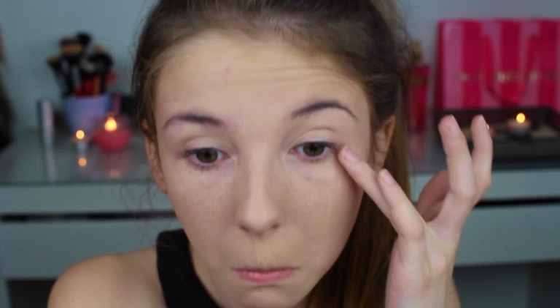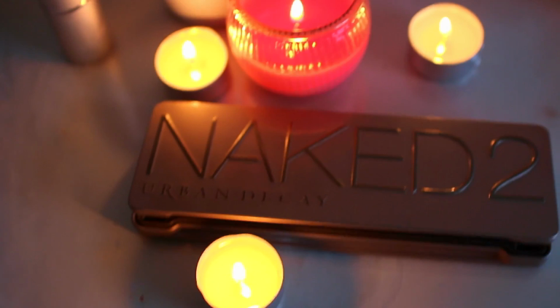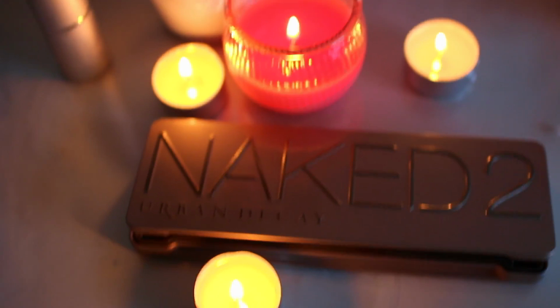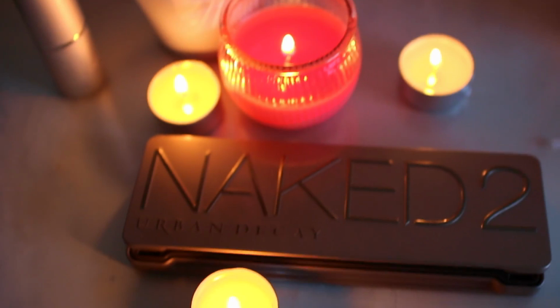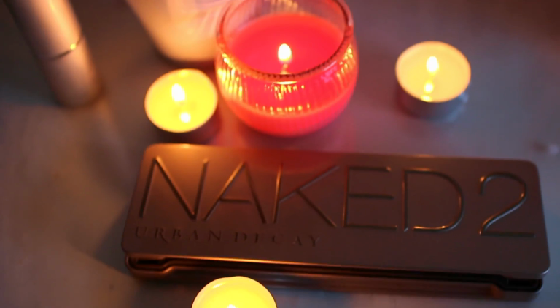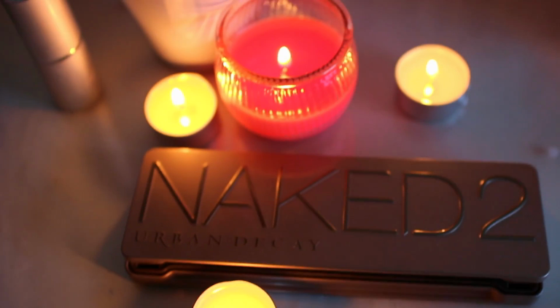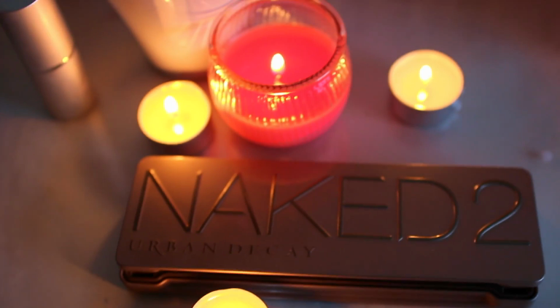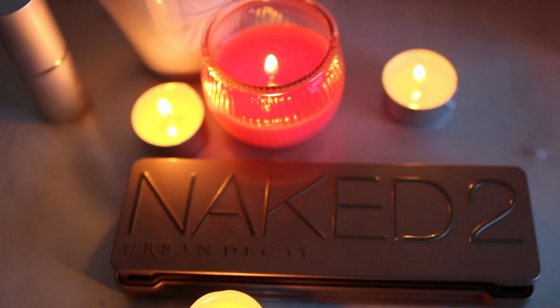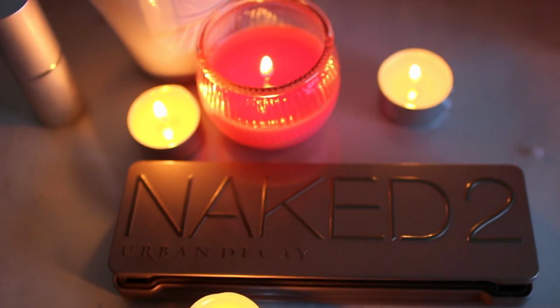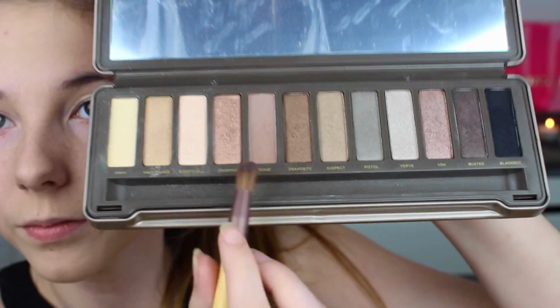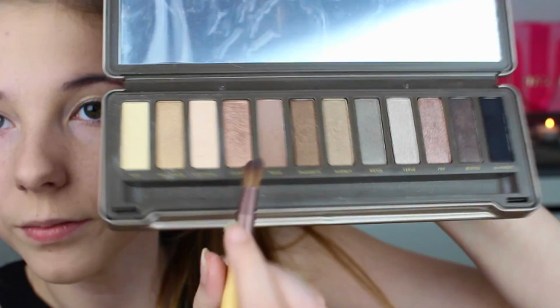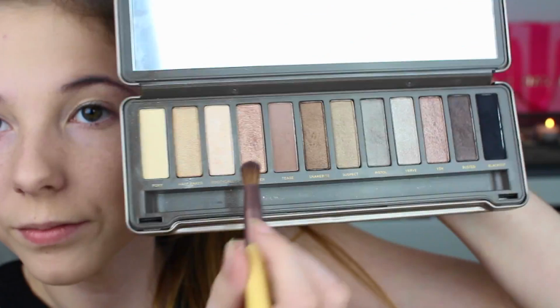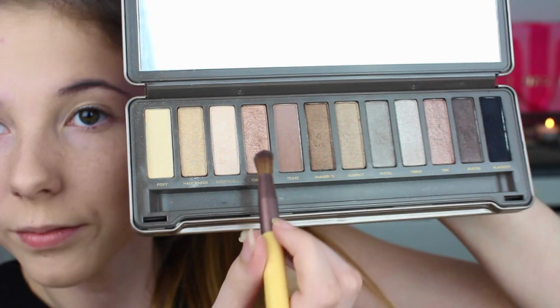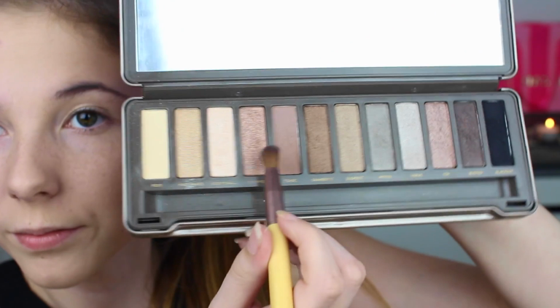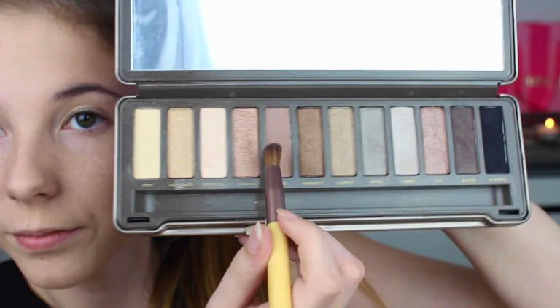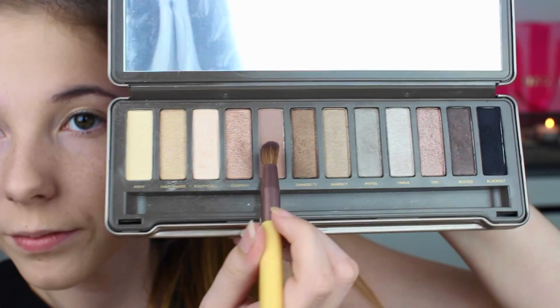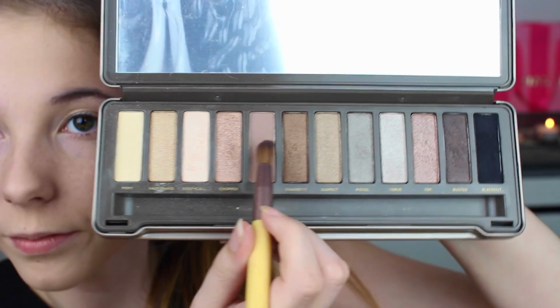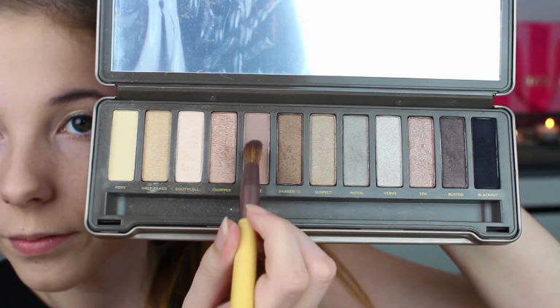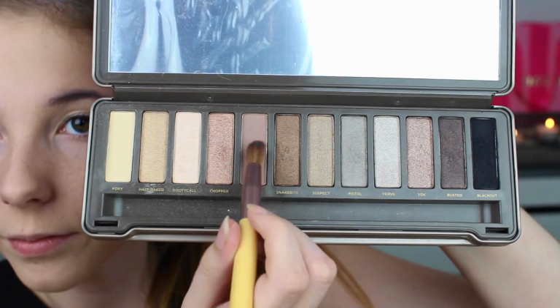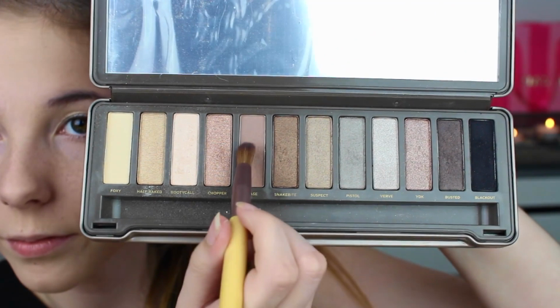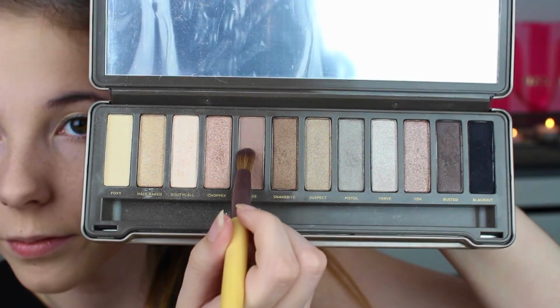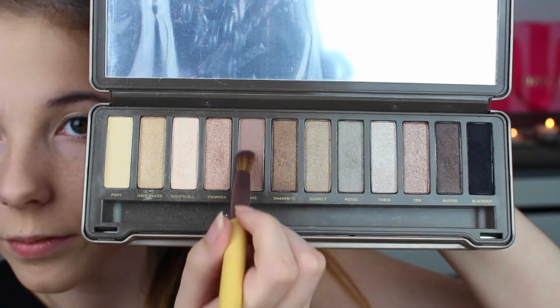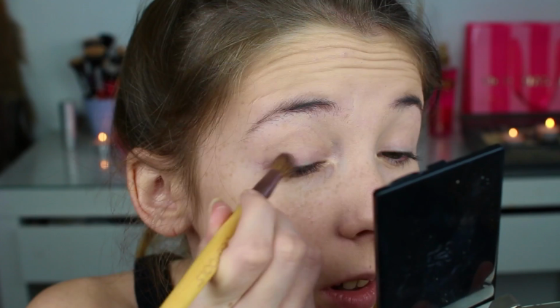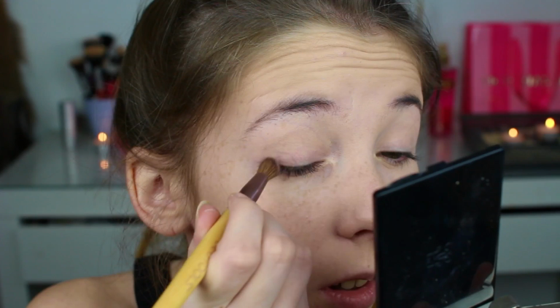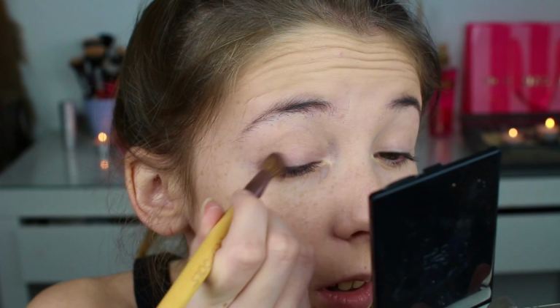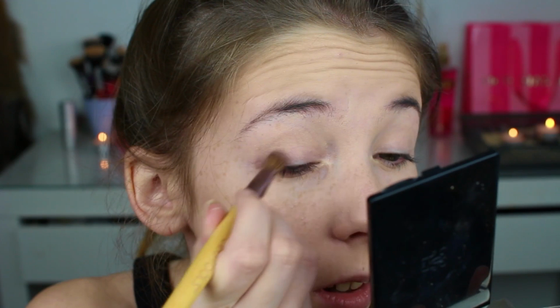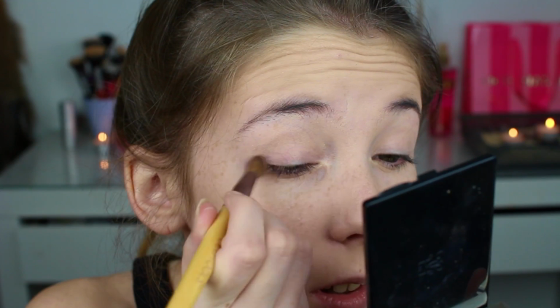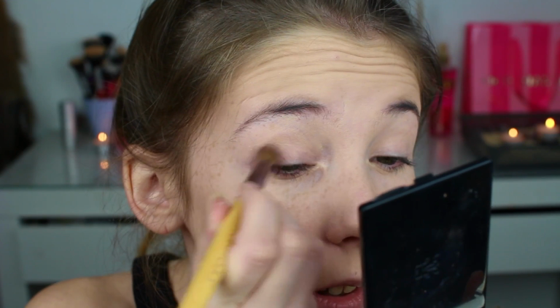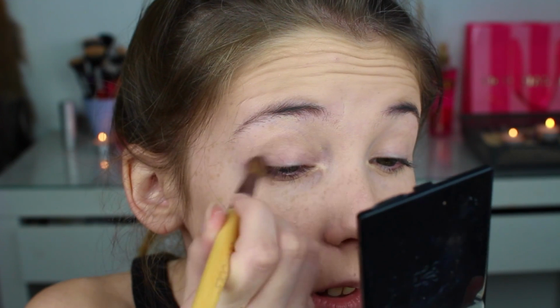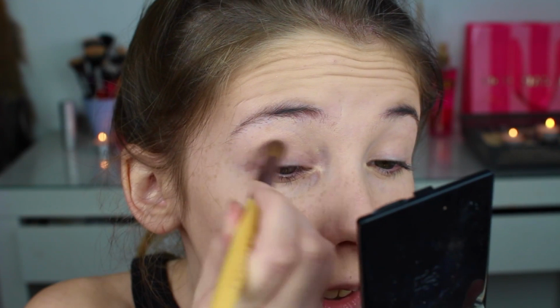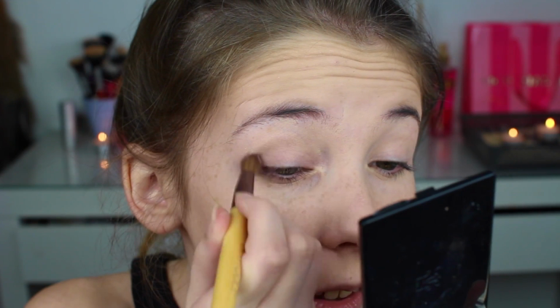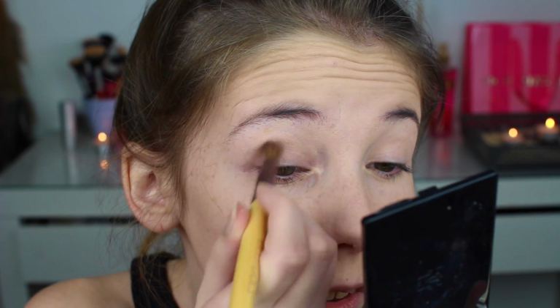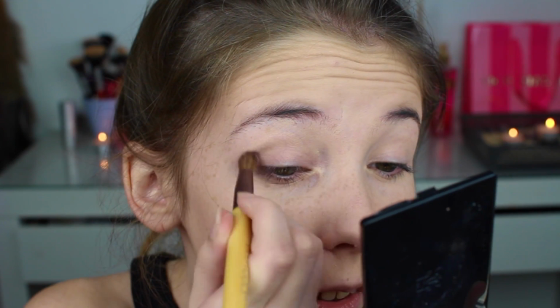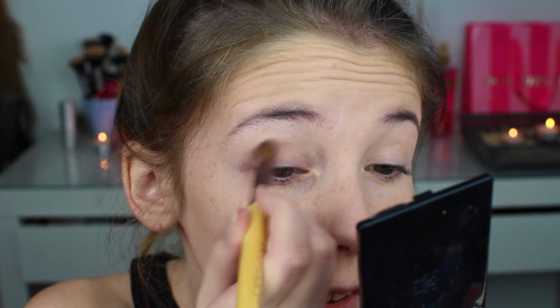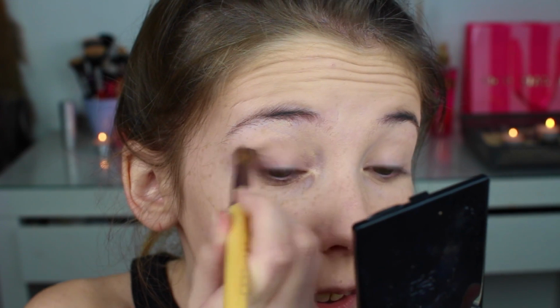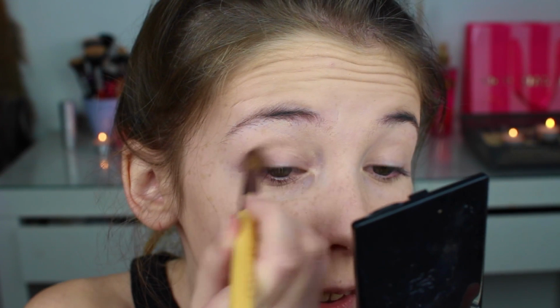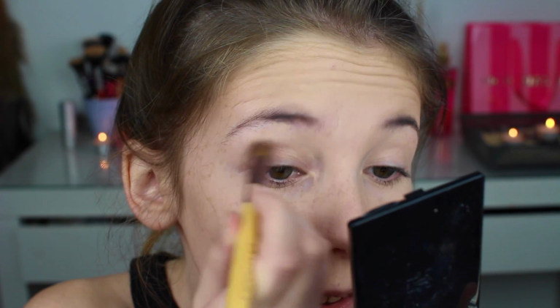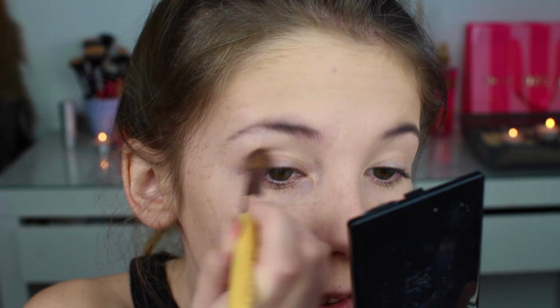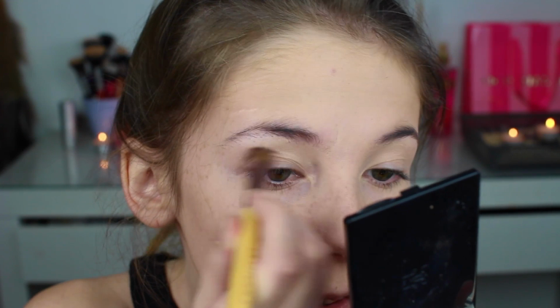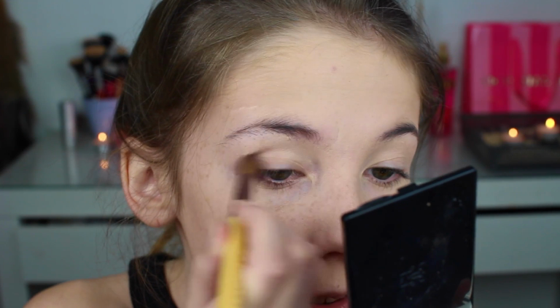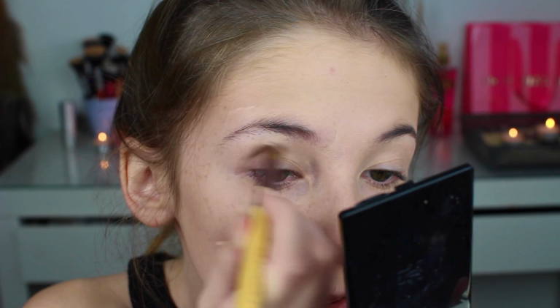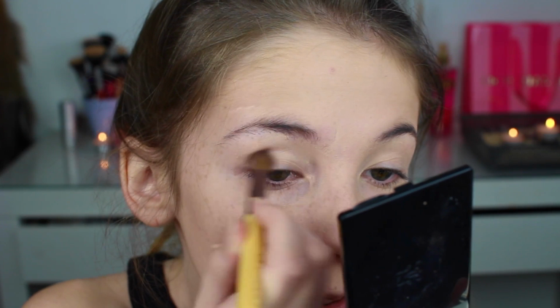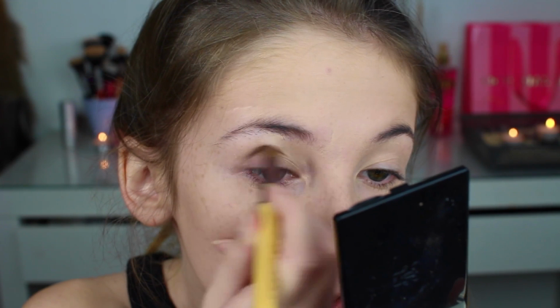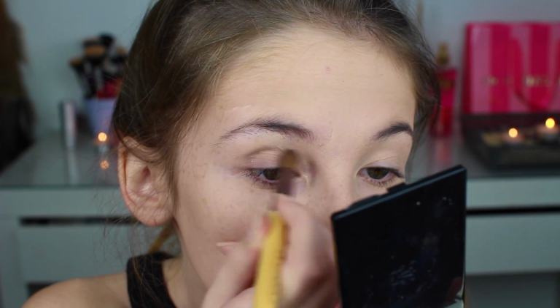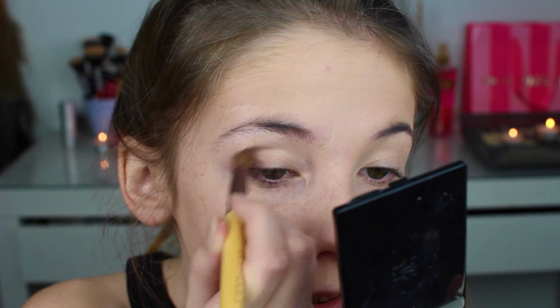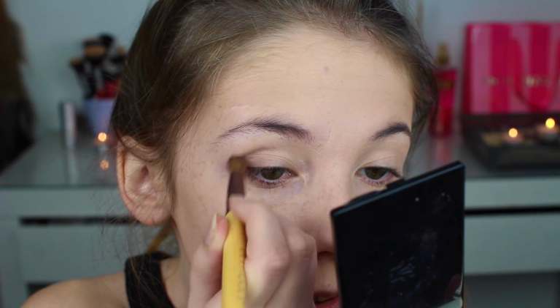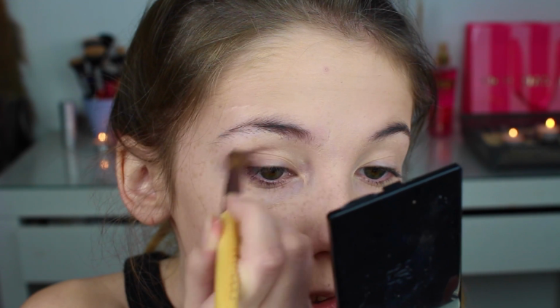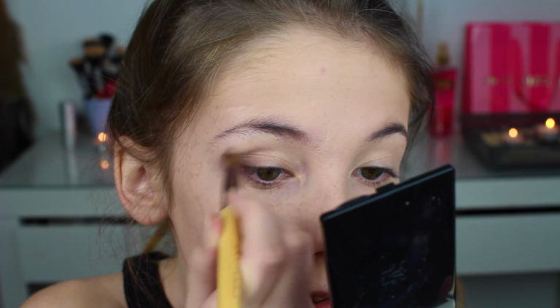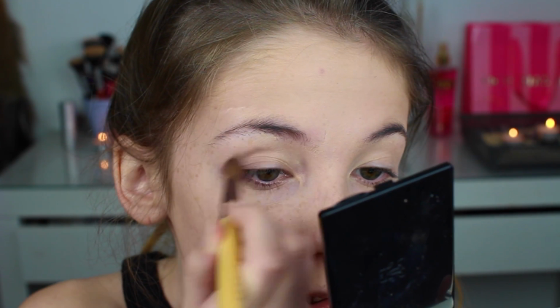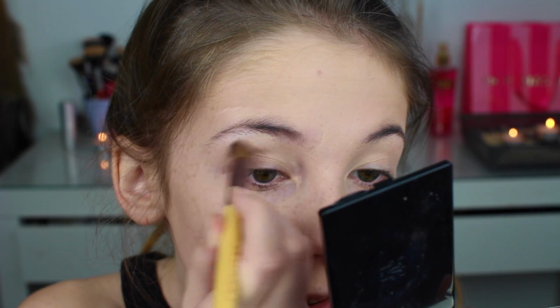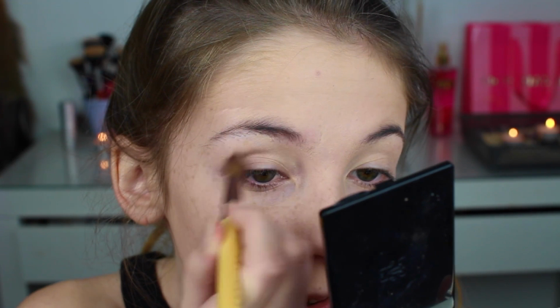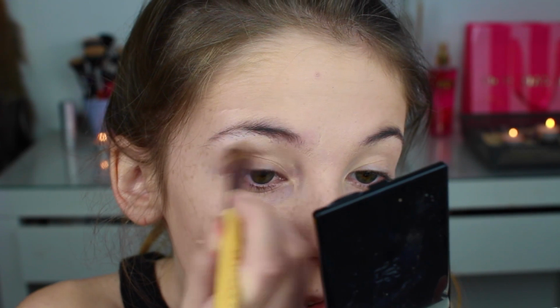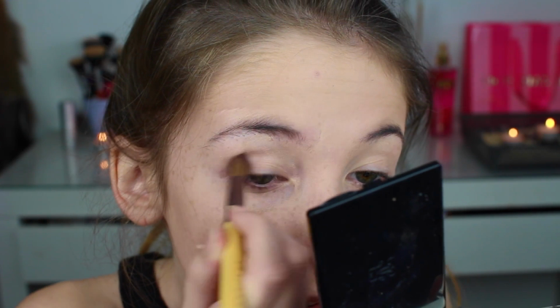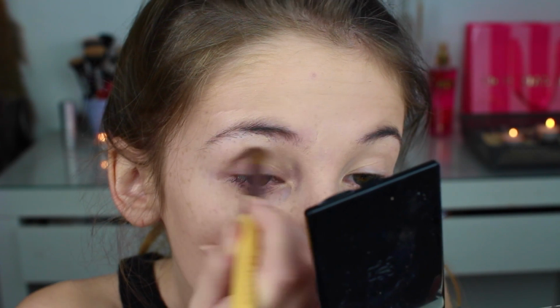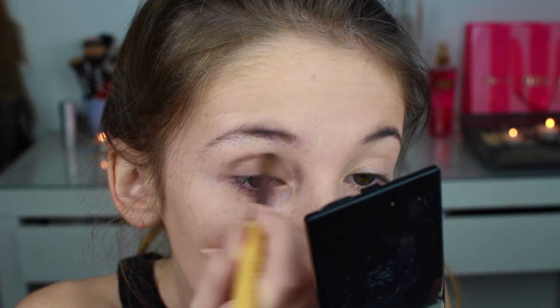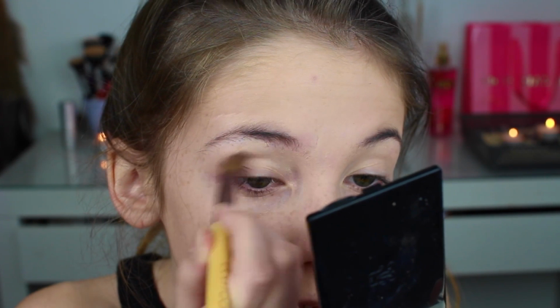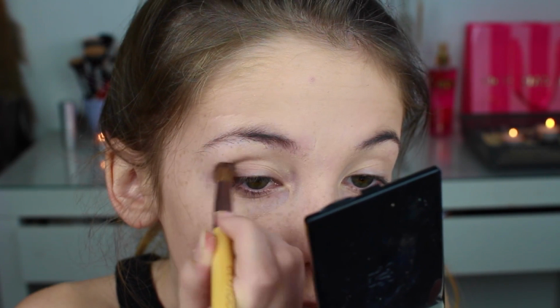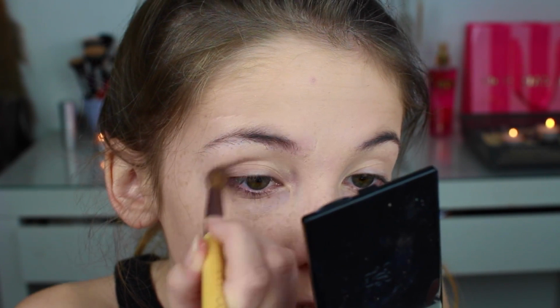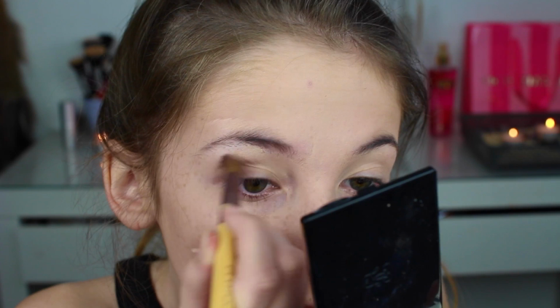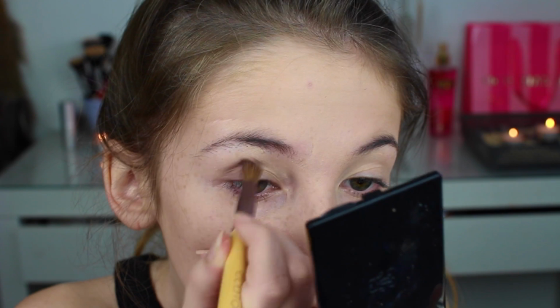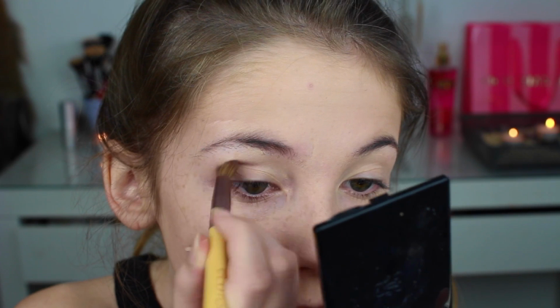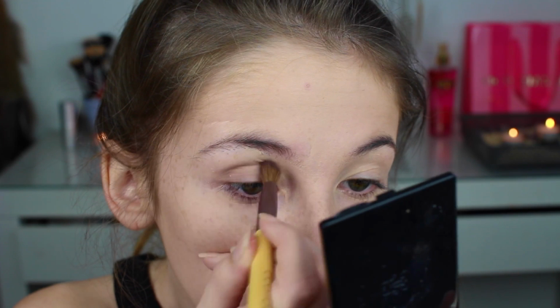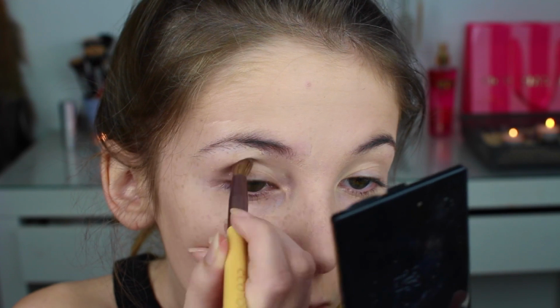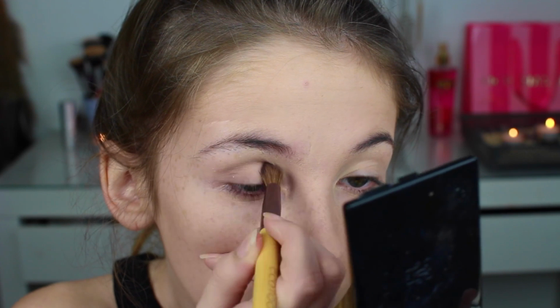Så tar jeg frem Urban Decay-paletten. Jeg tenkte å ta fargen Tease og legge den helt ytterst i øyet og innover i globen.